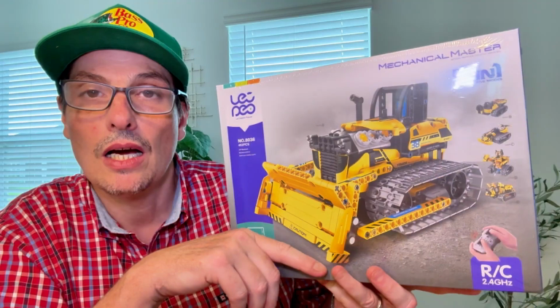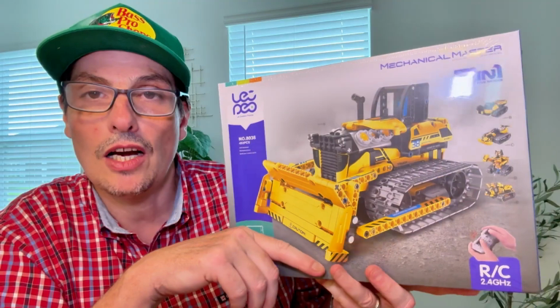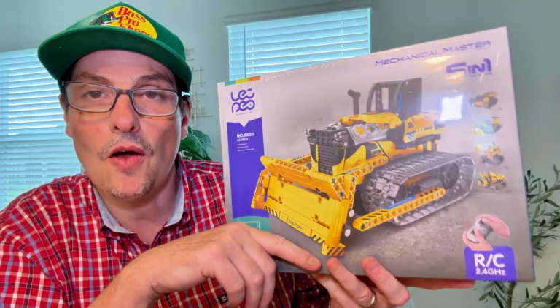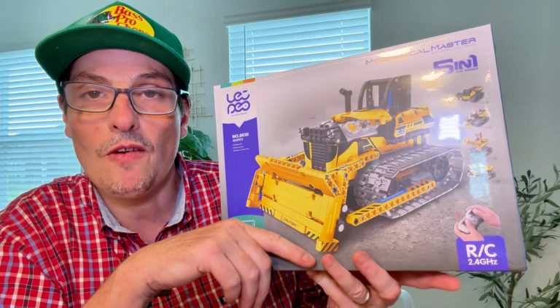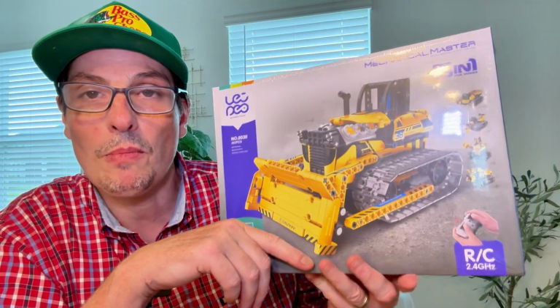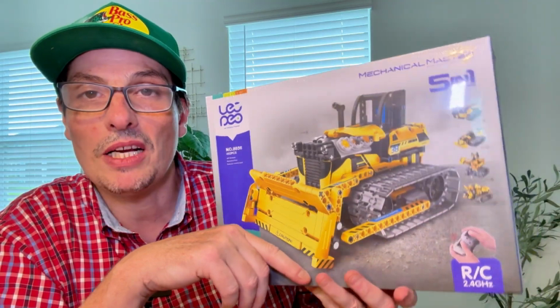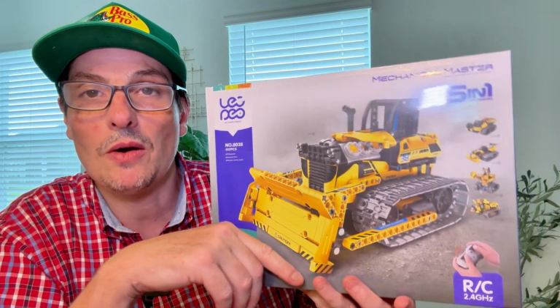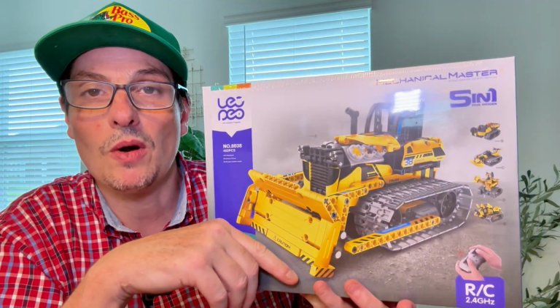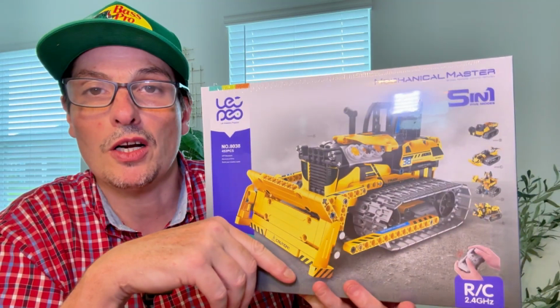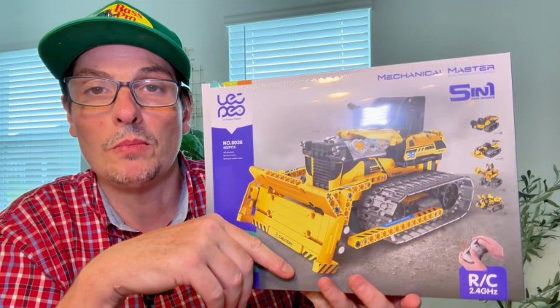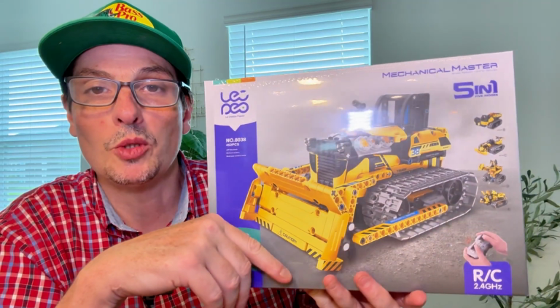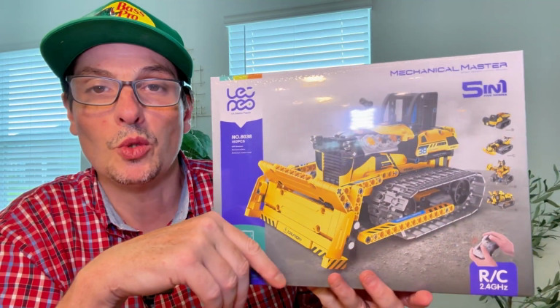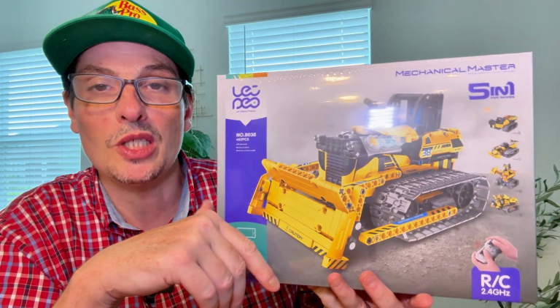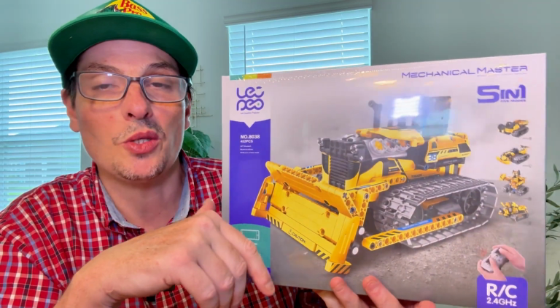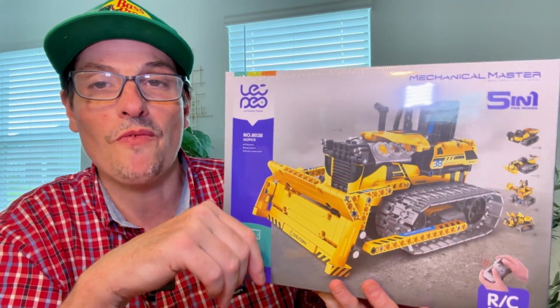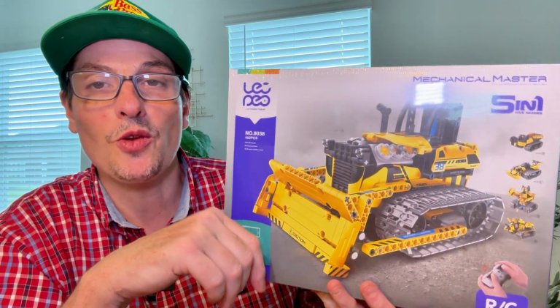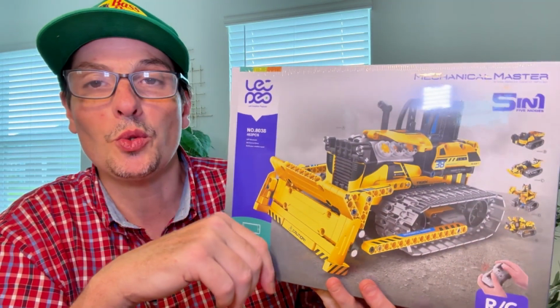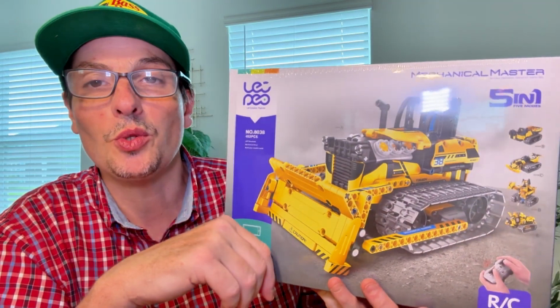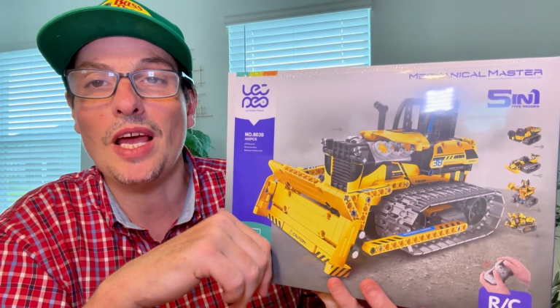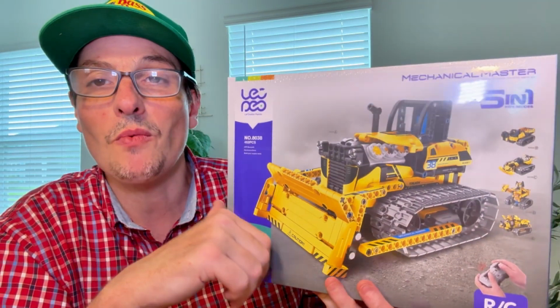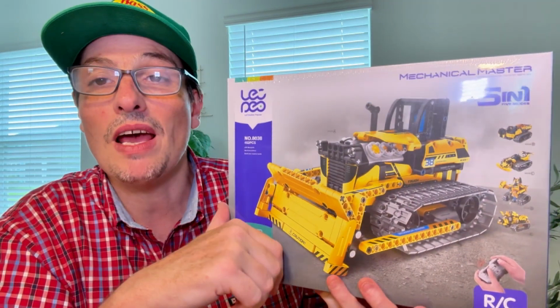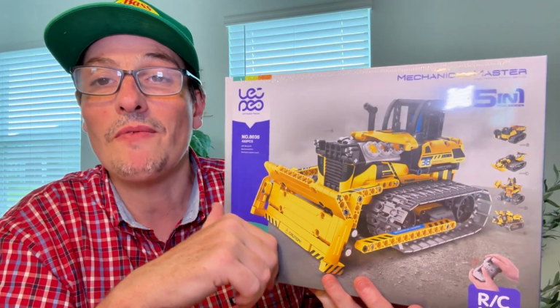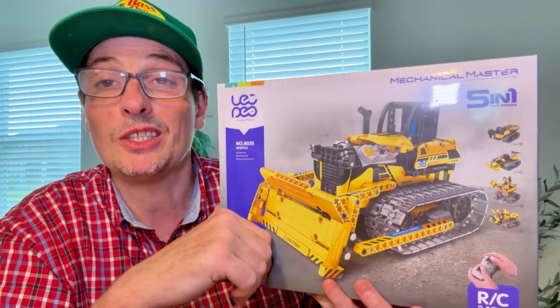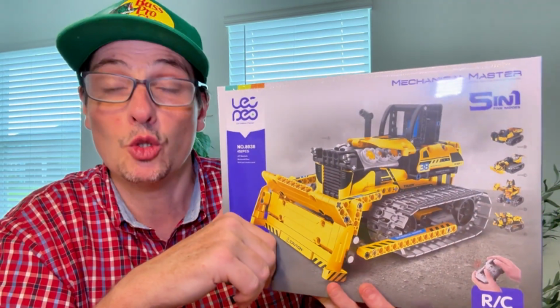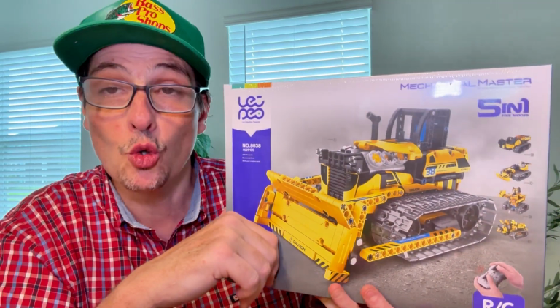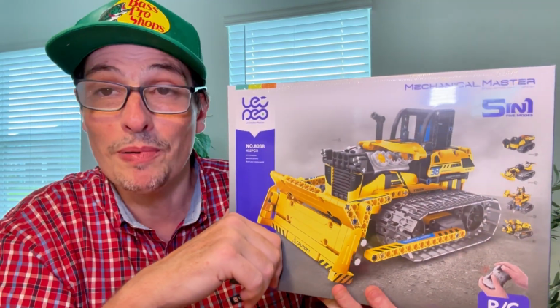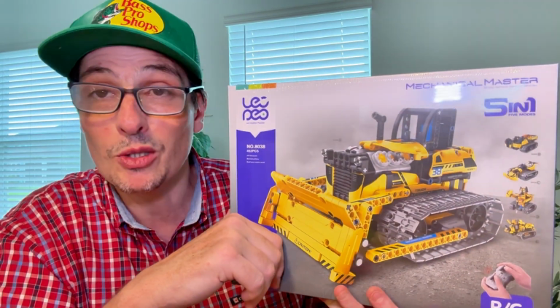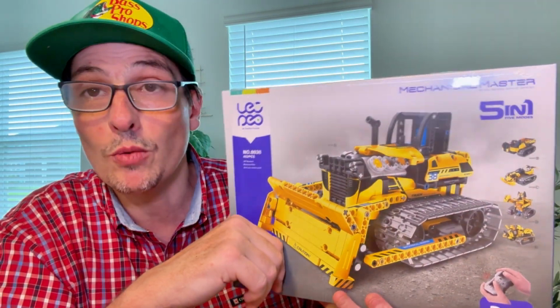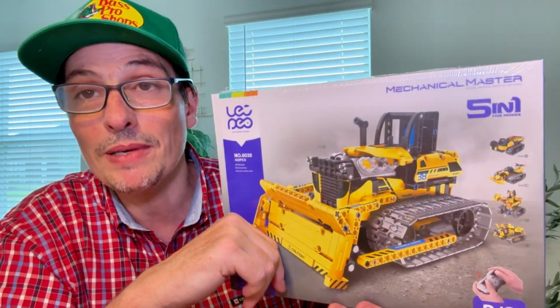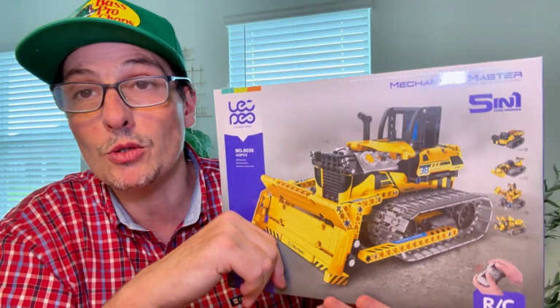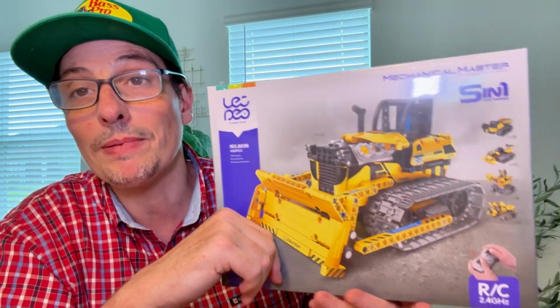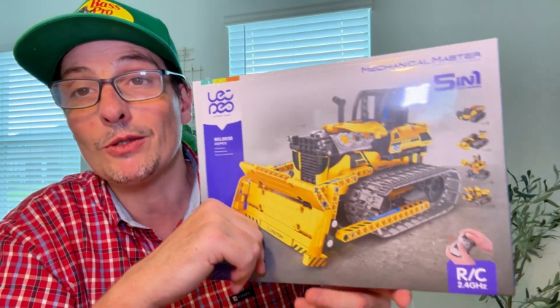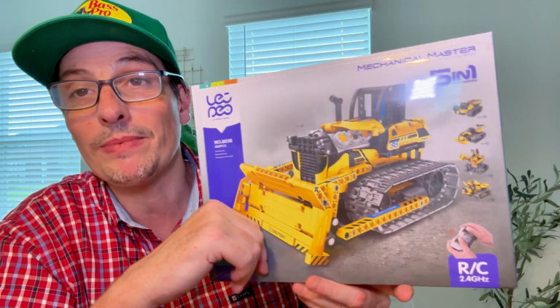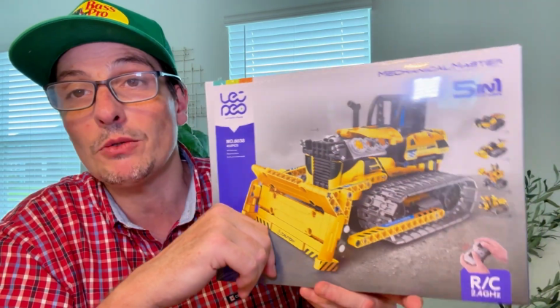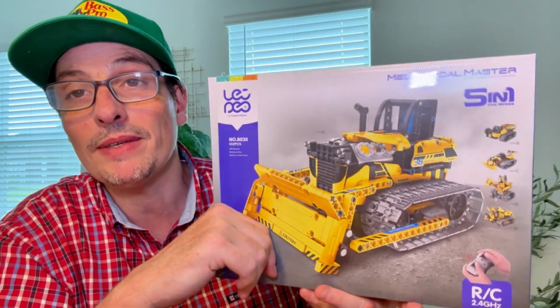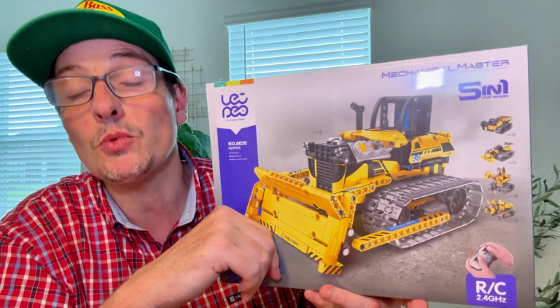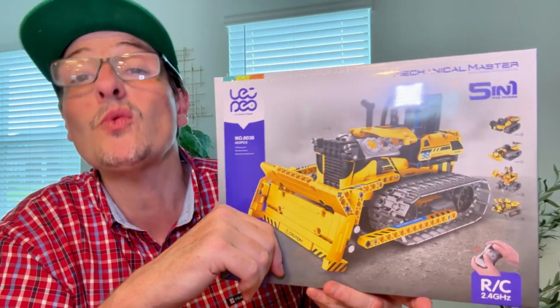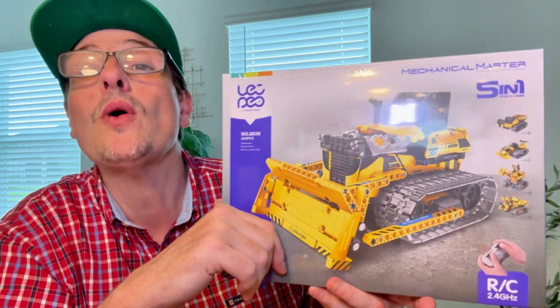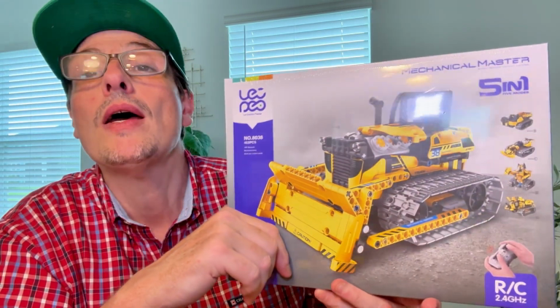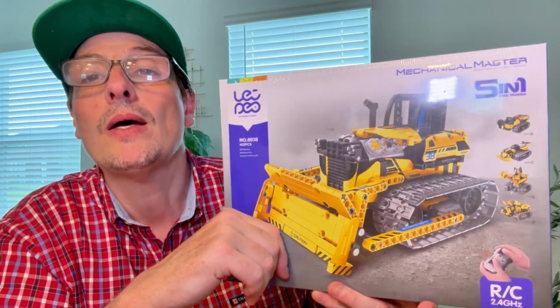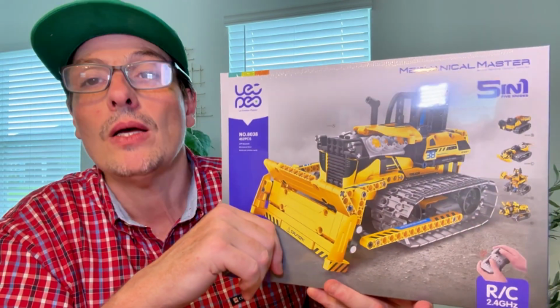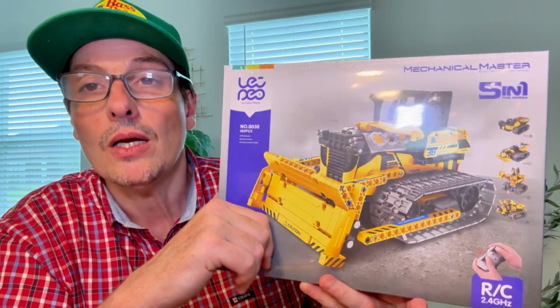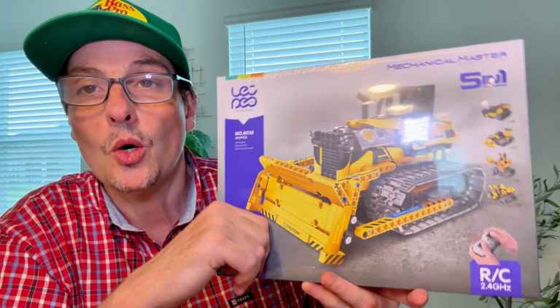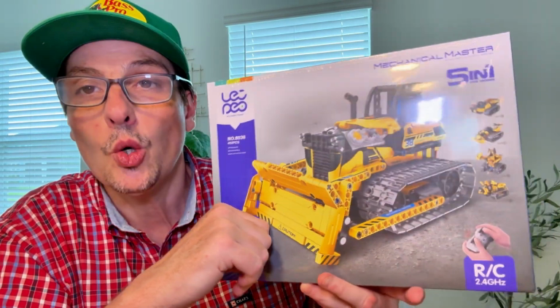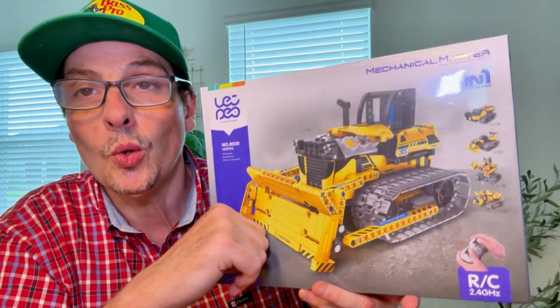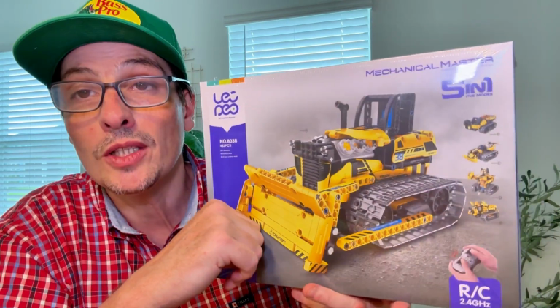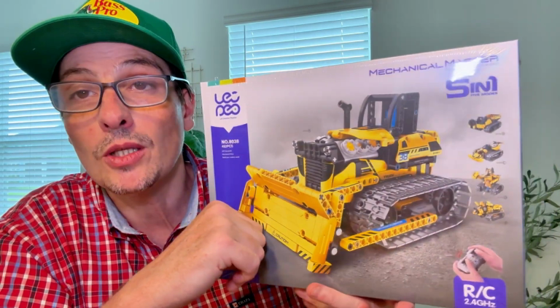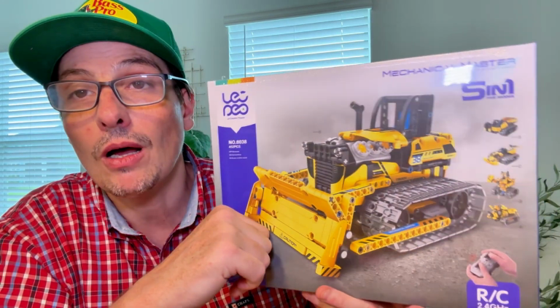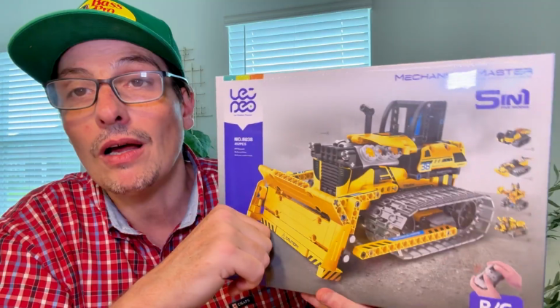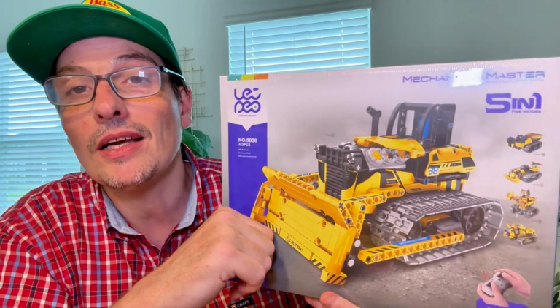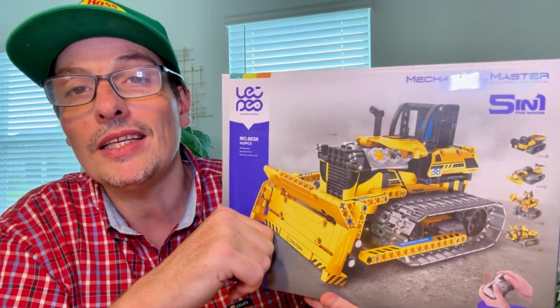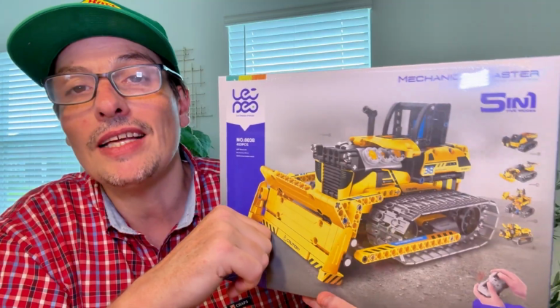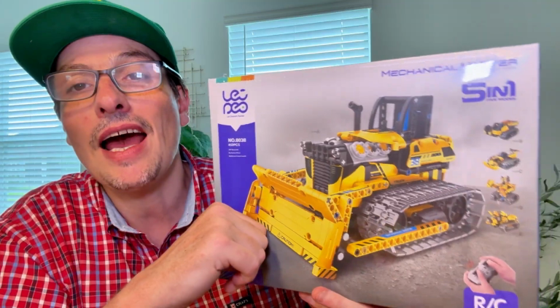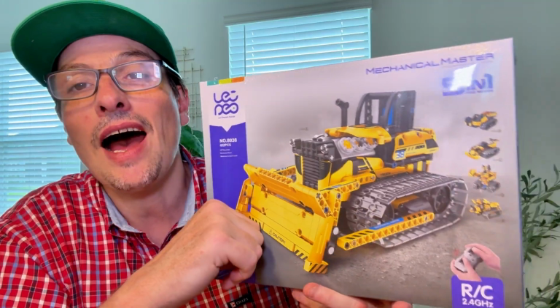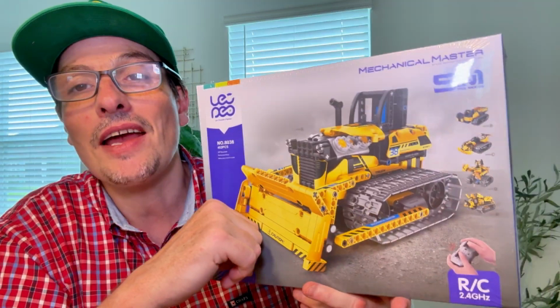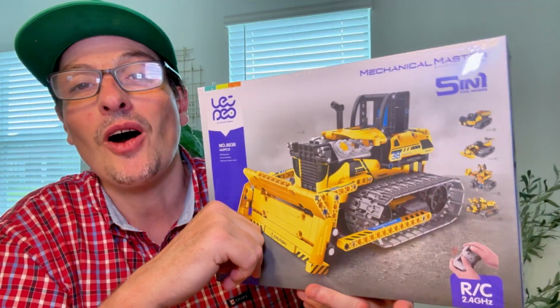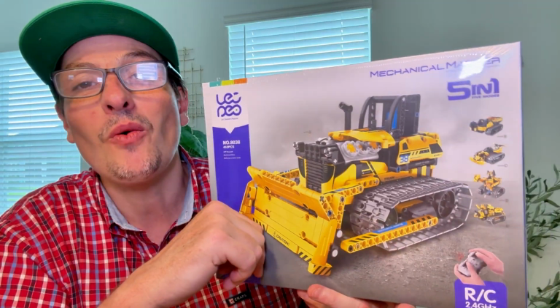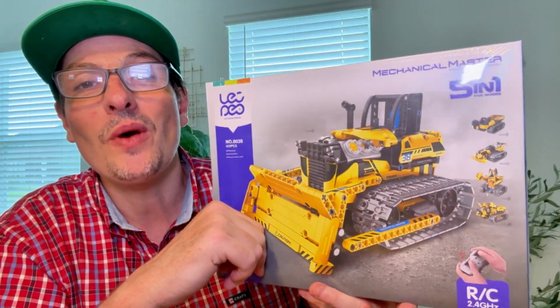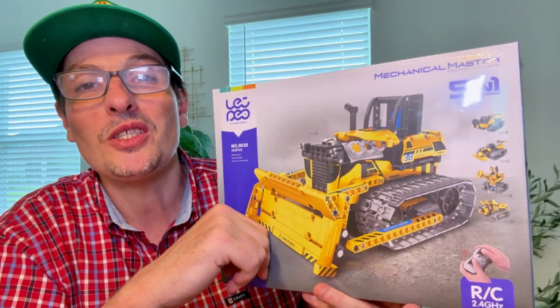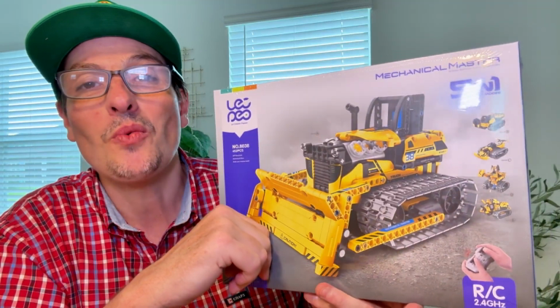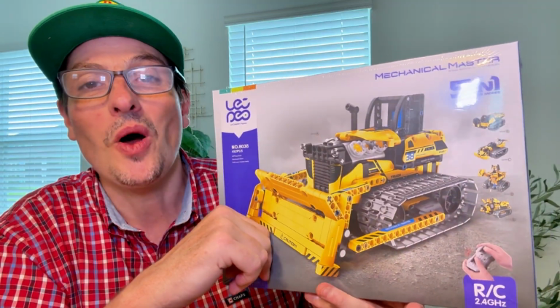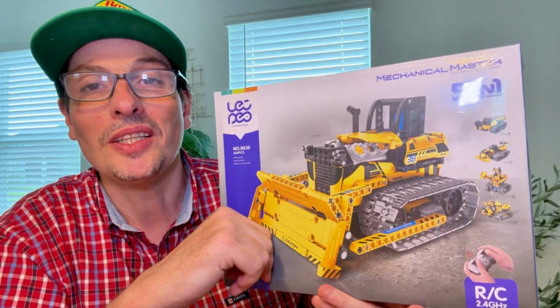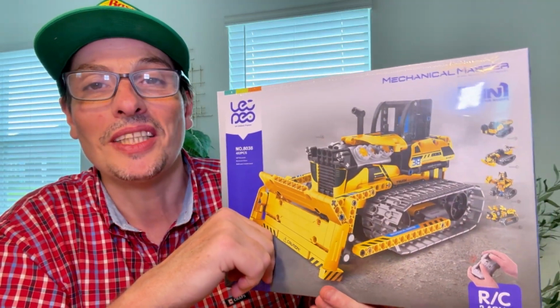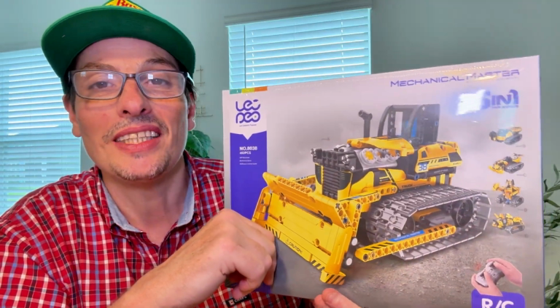Hello, everybody. Welcome to this review. Today we have a super, super cool toy that I always wanted.